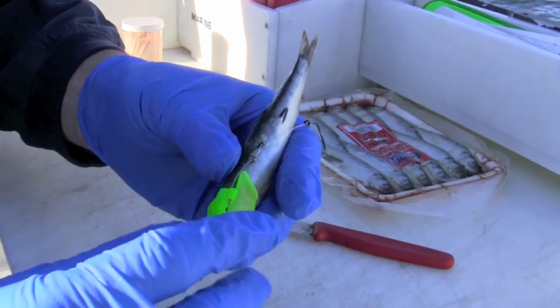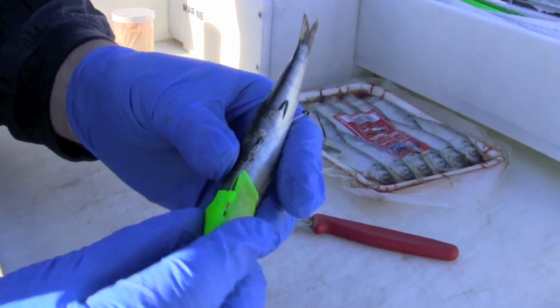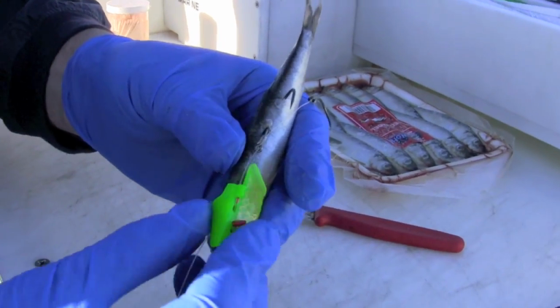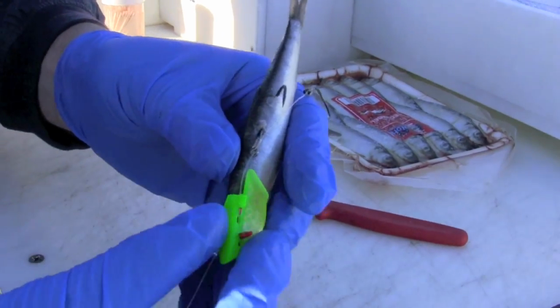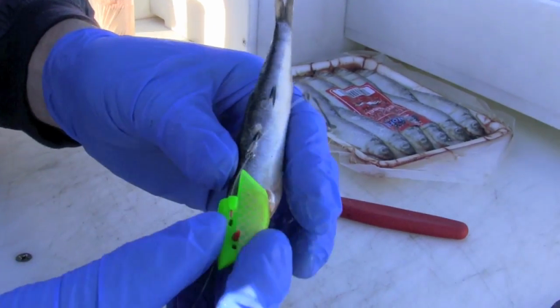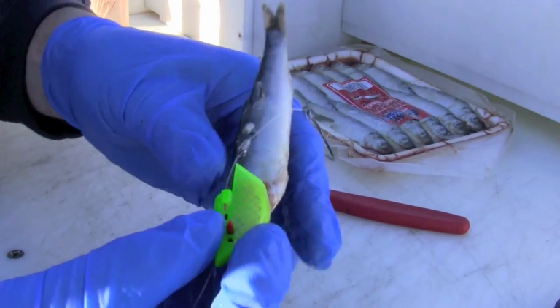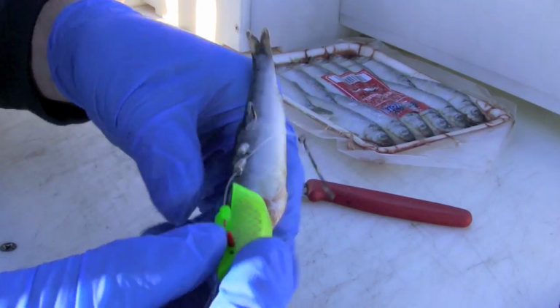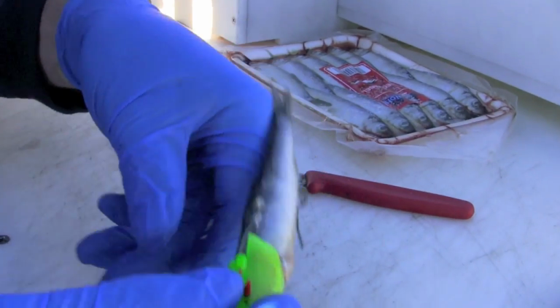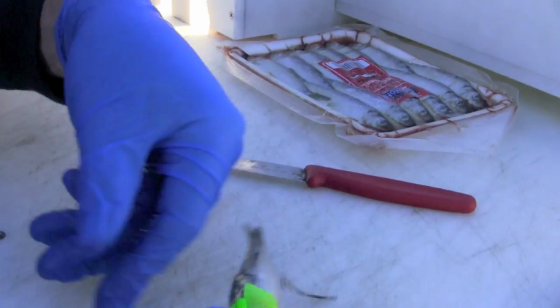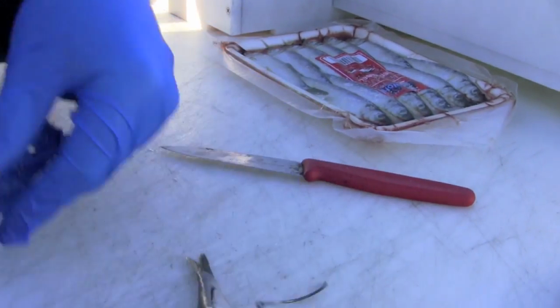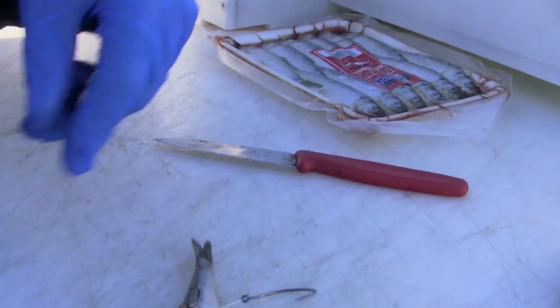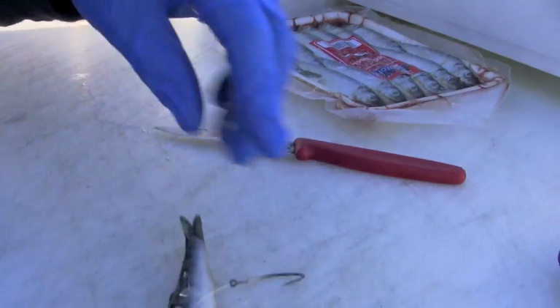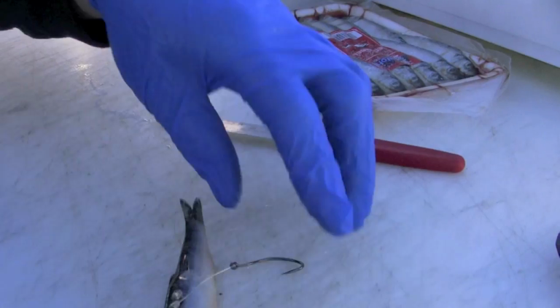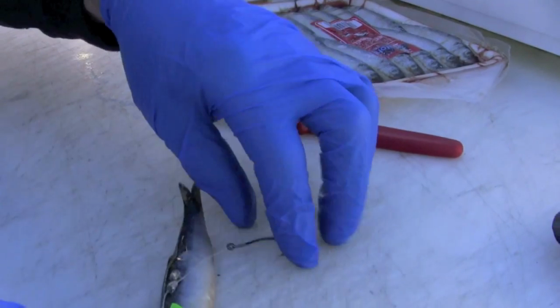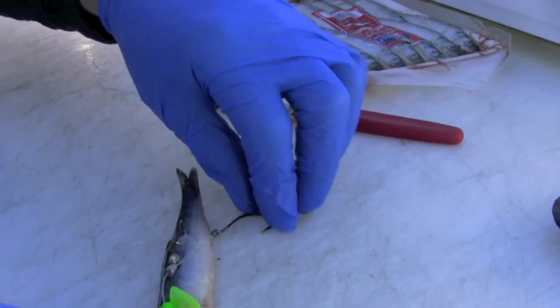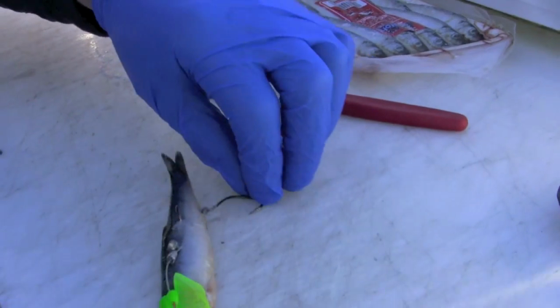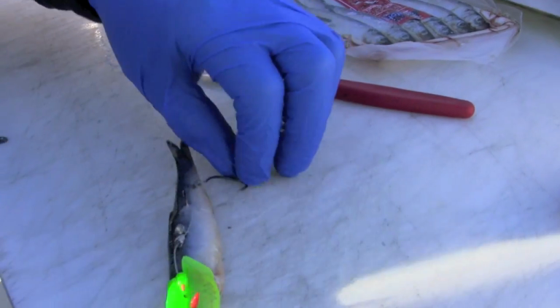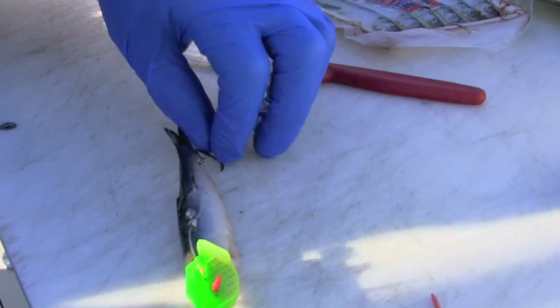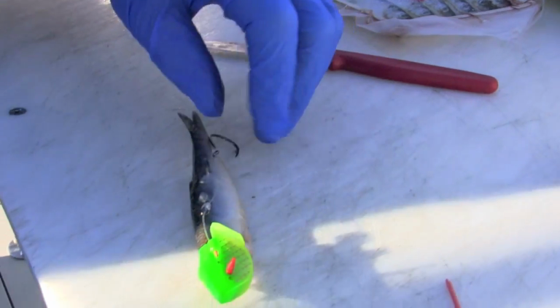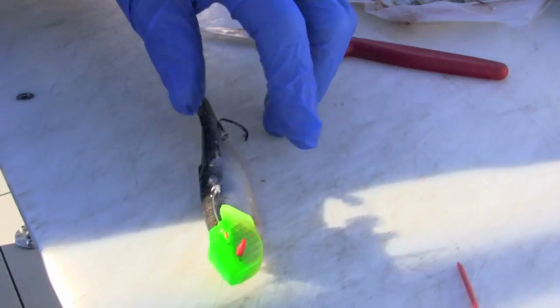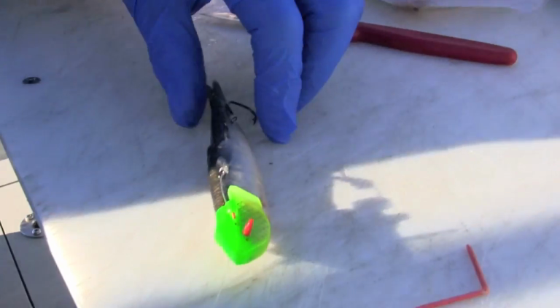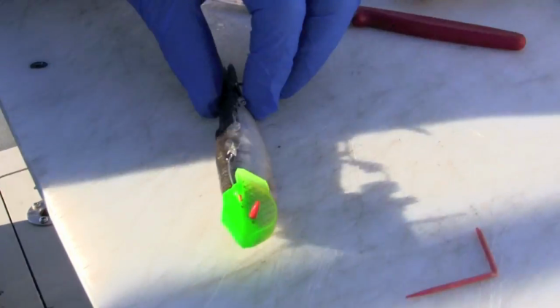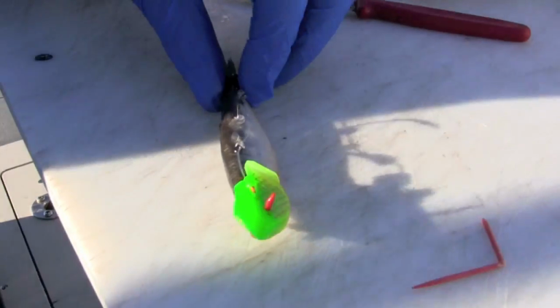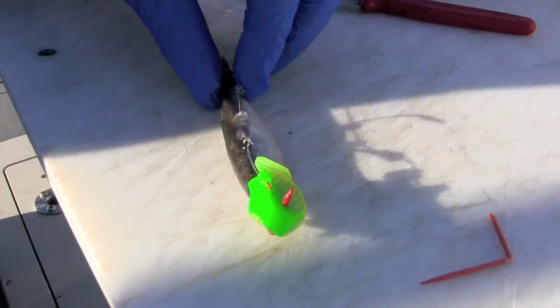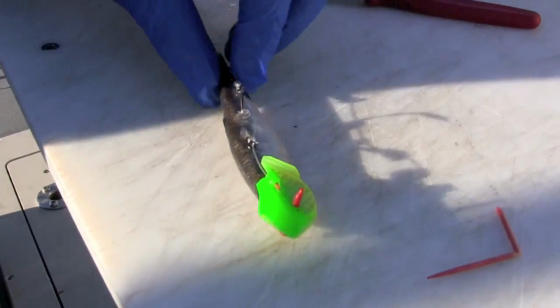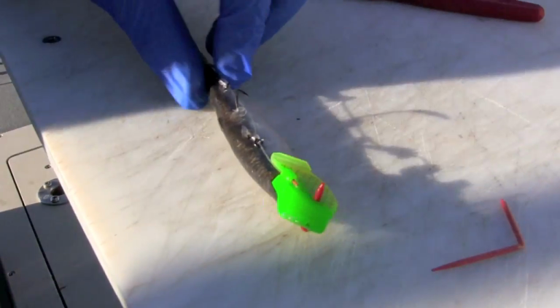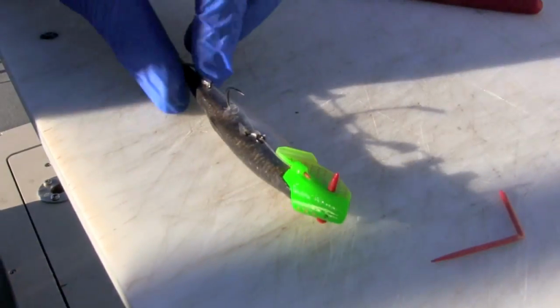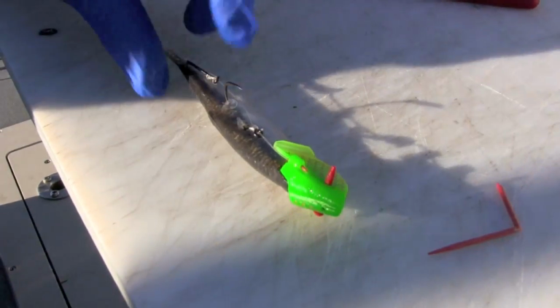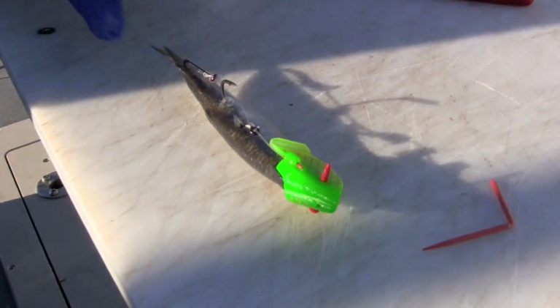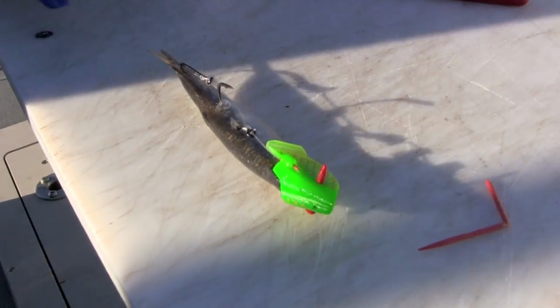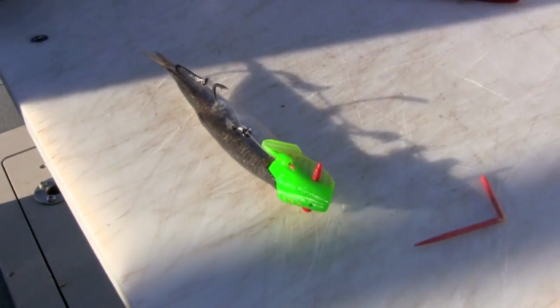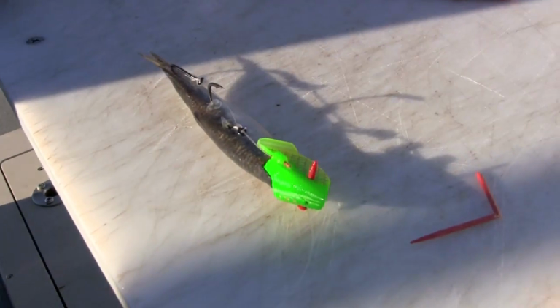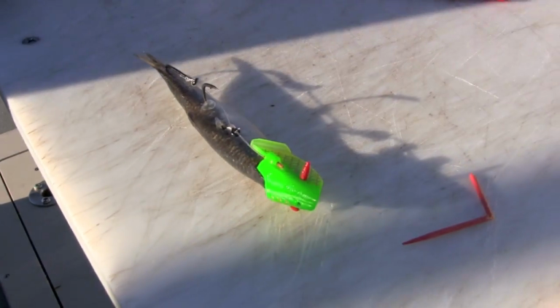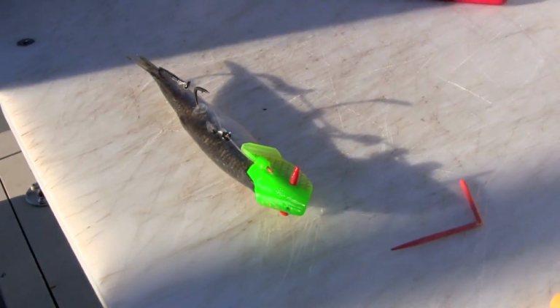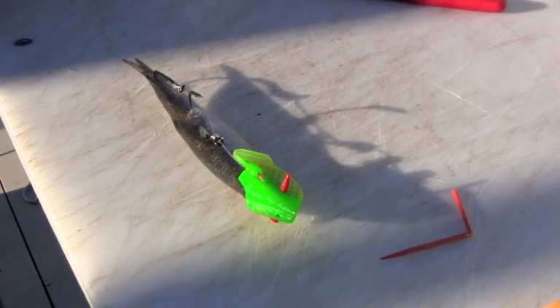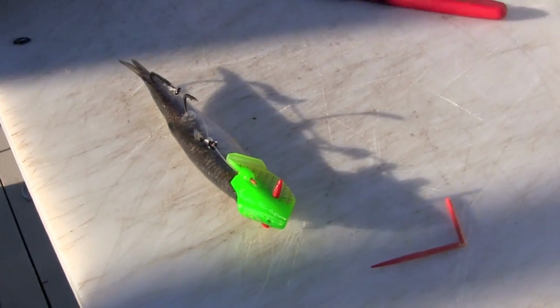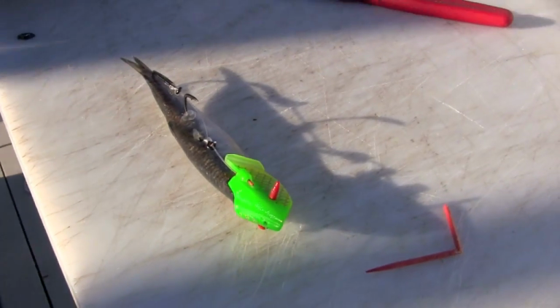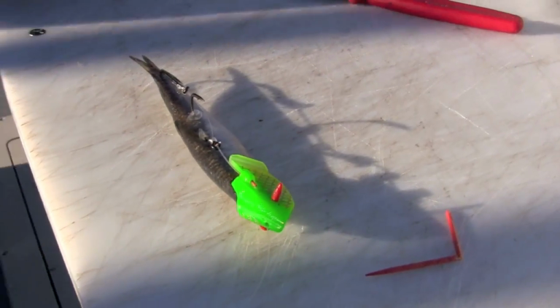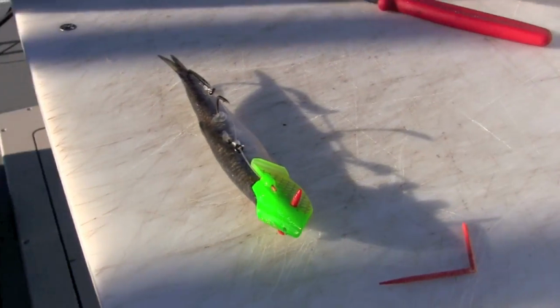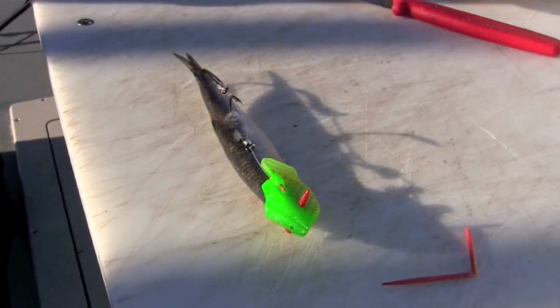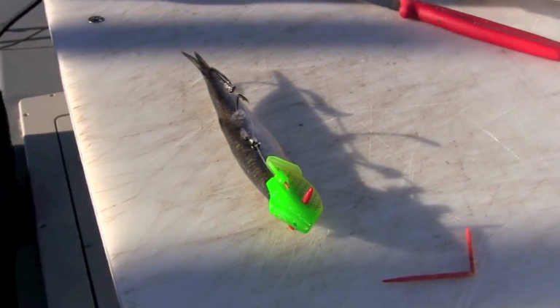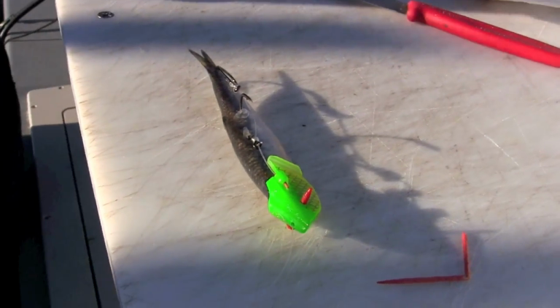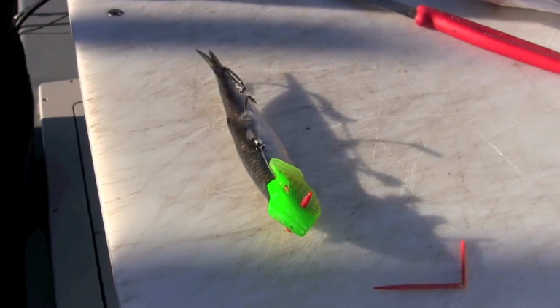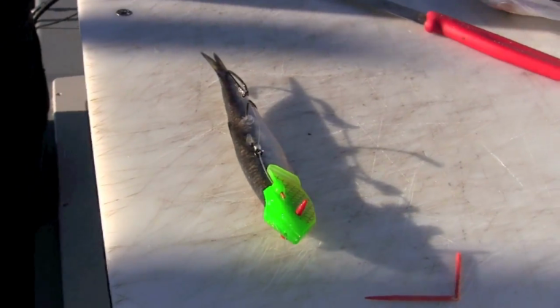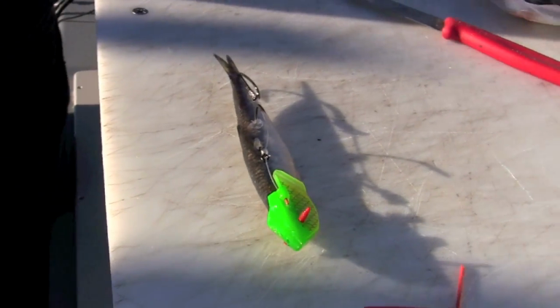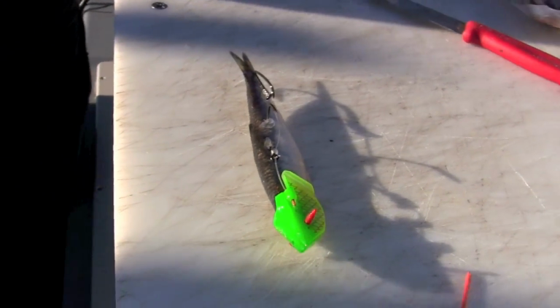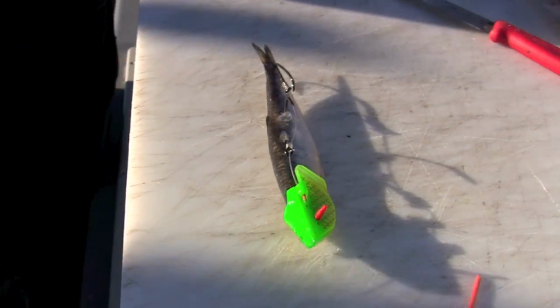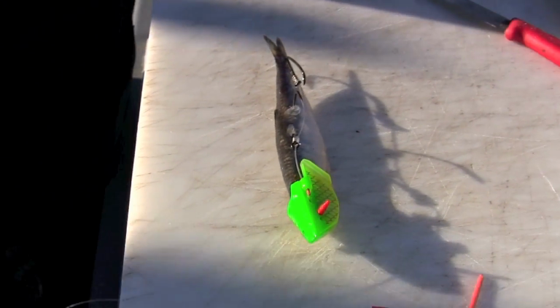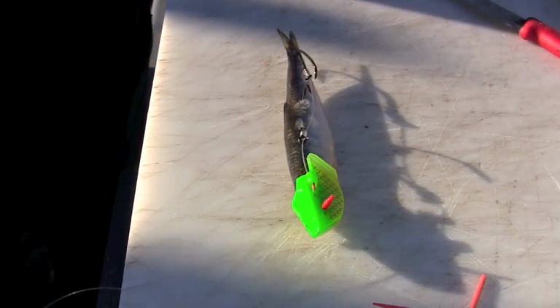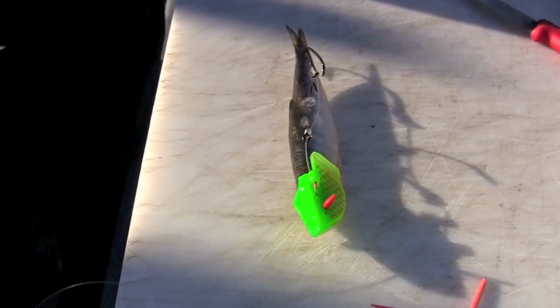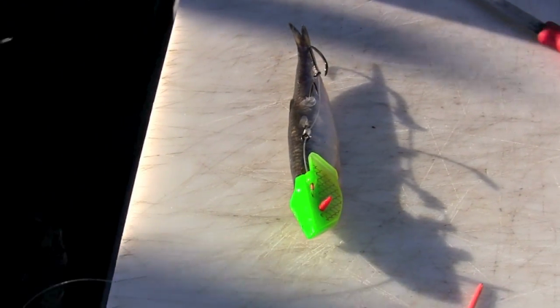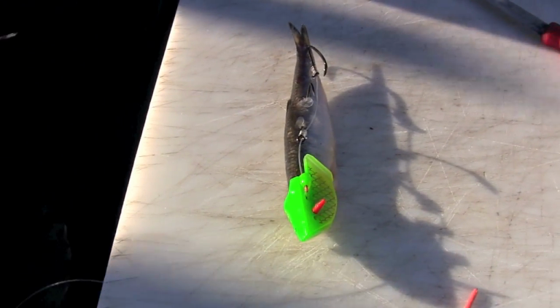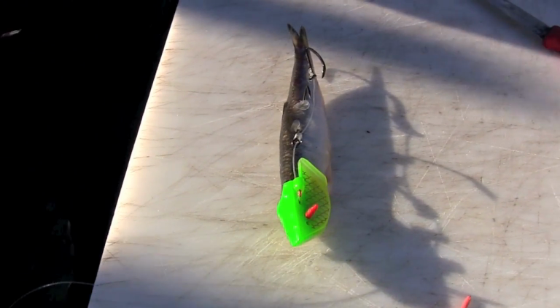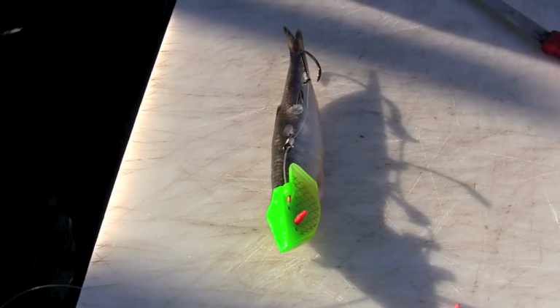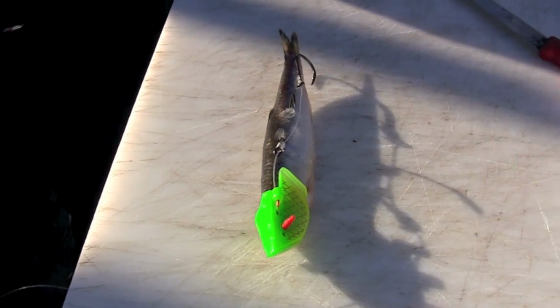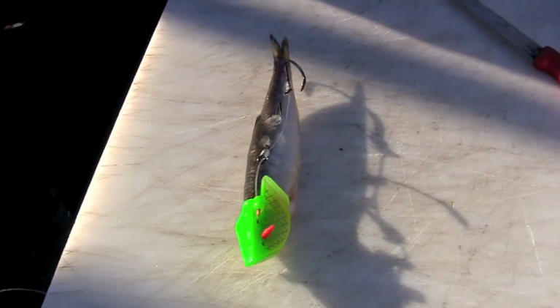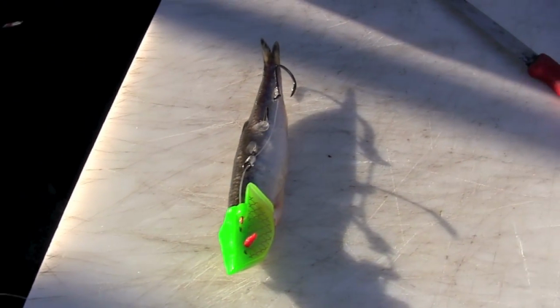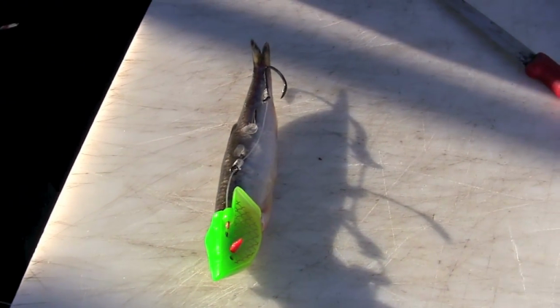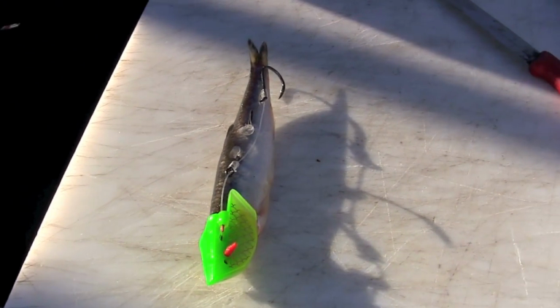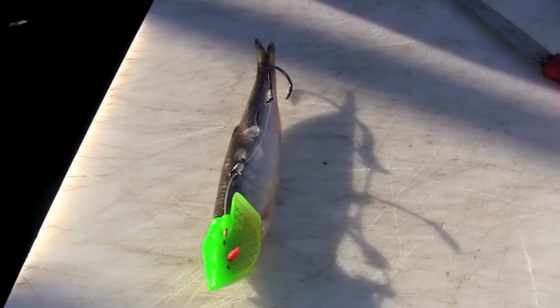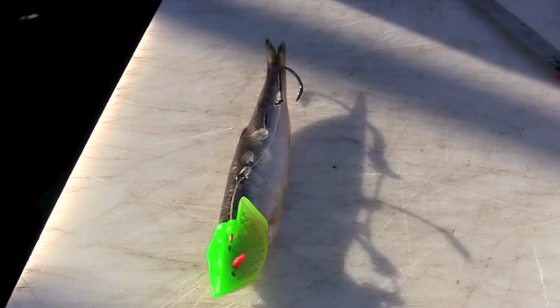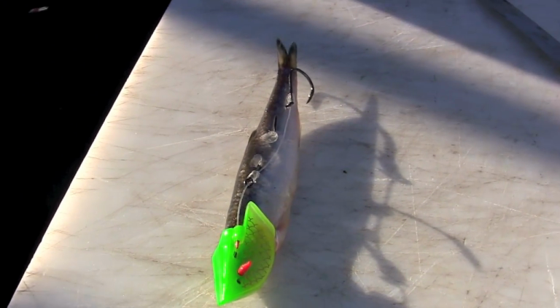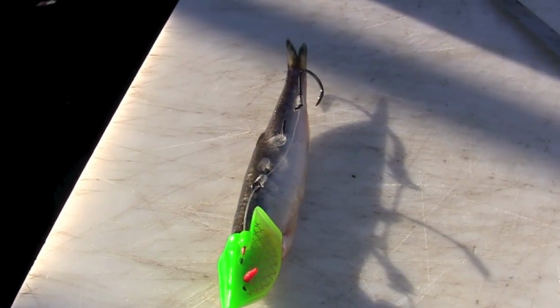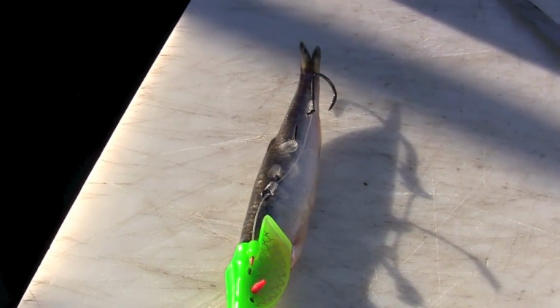So now we've got it rigged — that's what she looks like. Let's put it in the water and see how she spins.